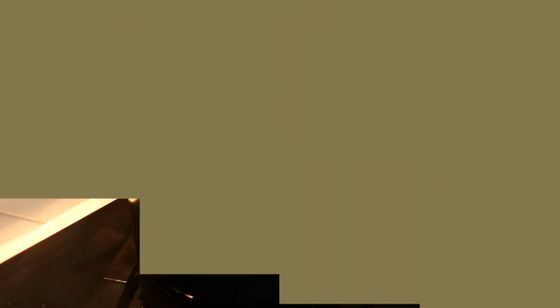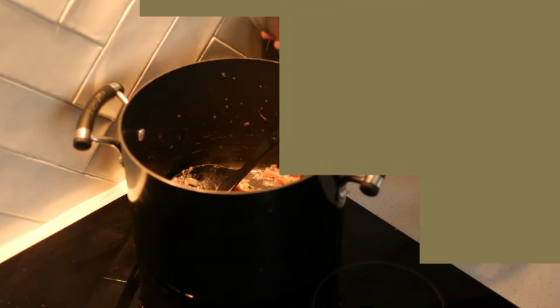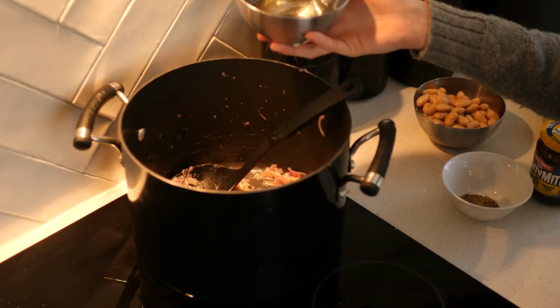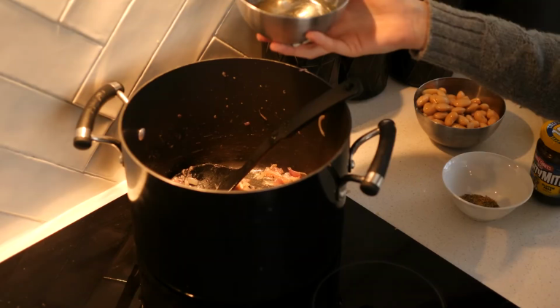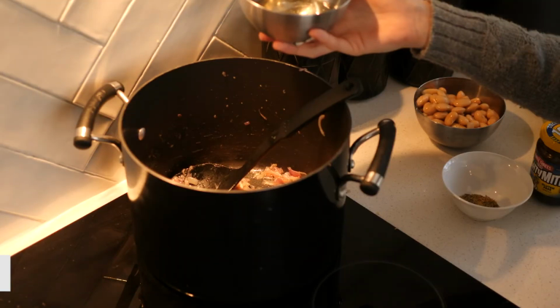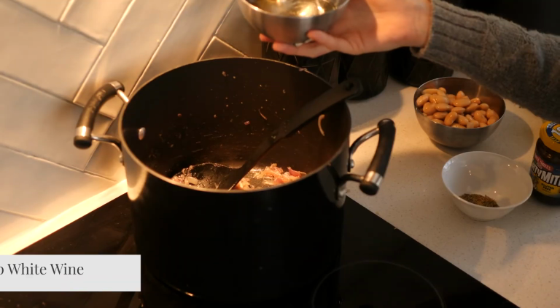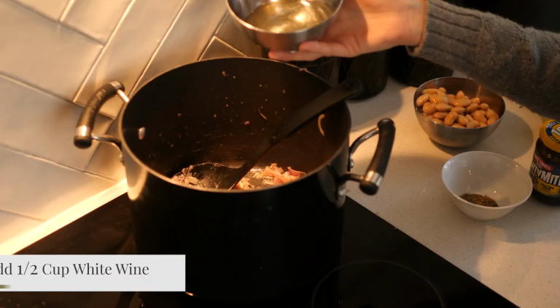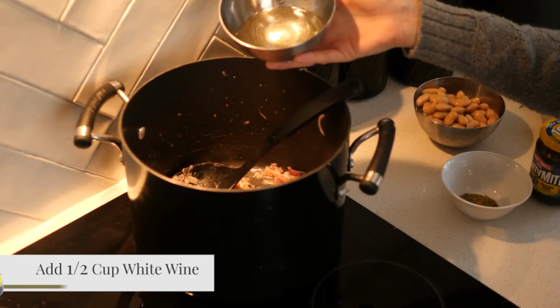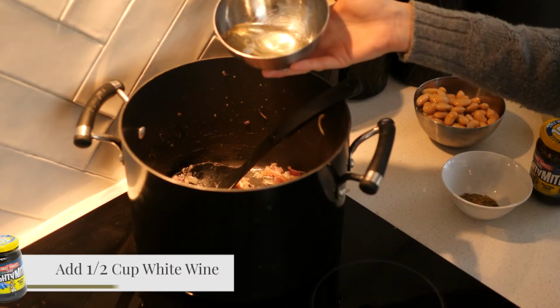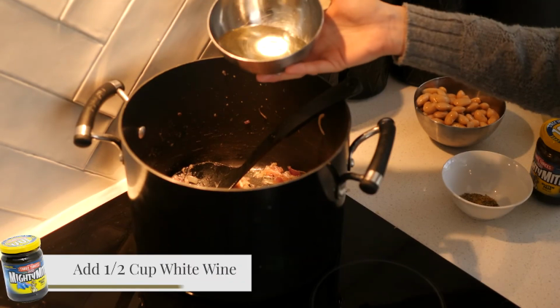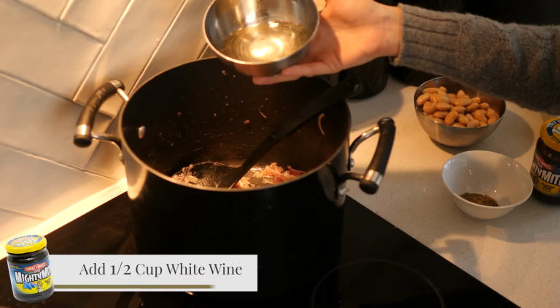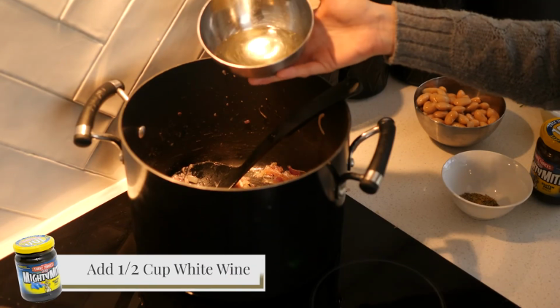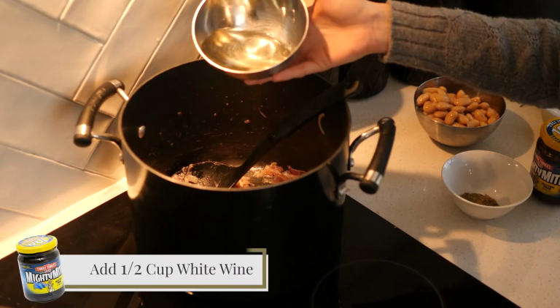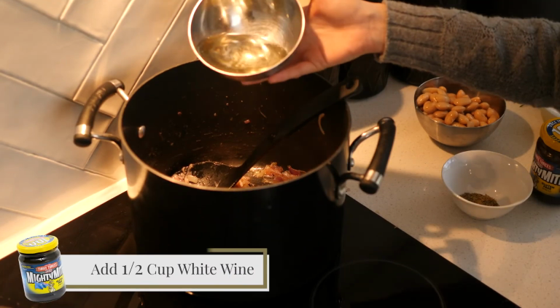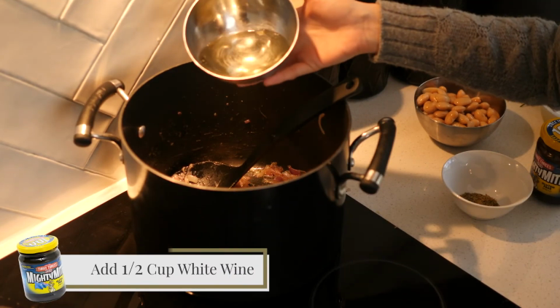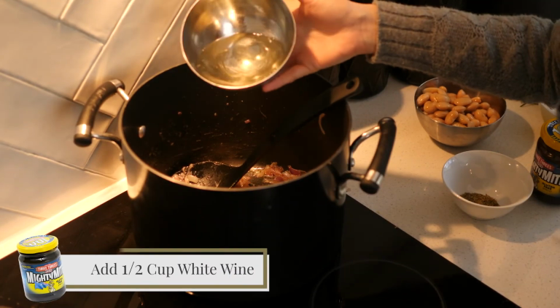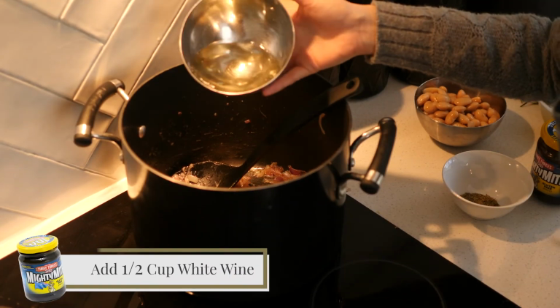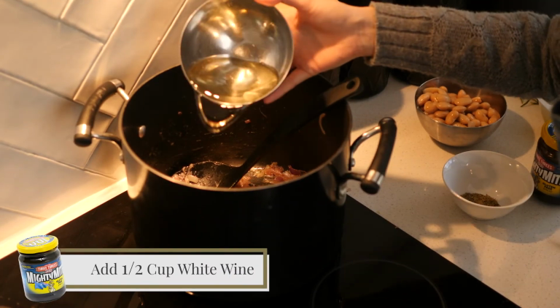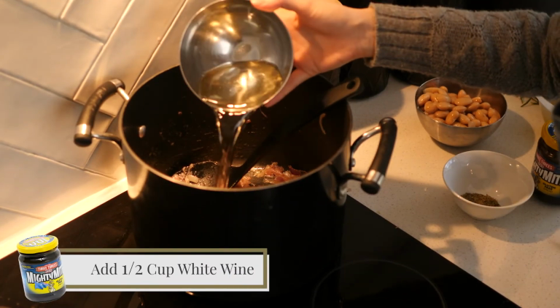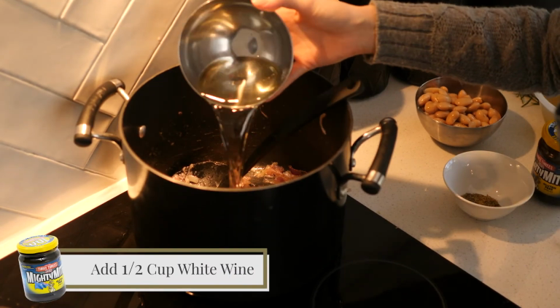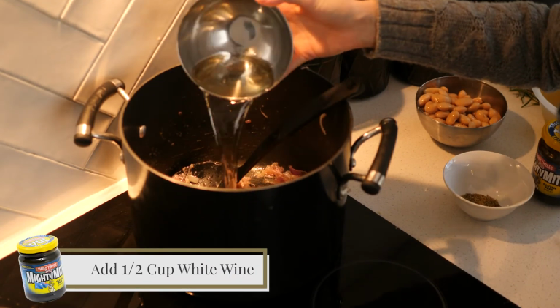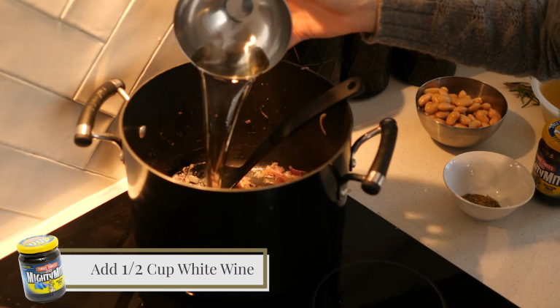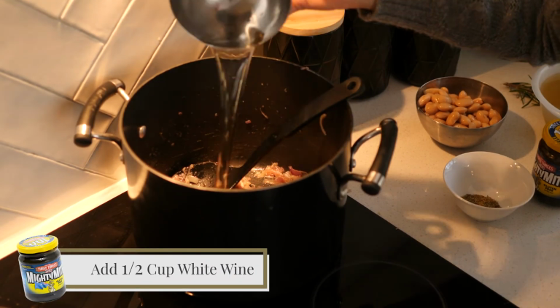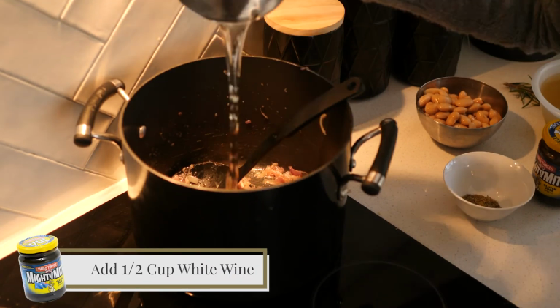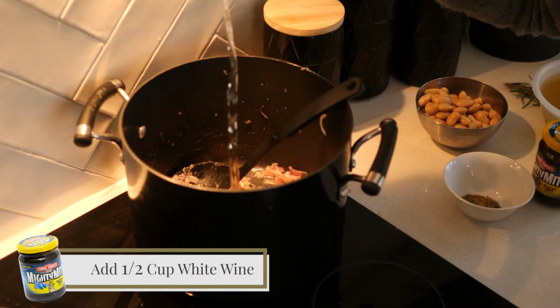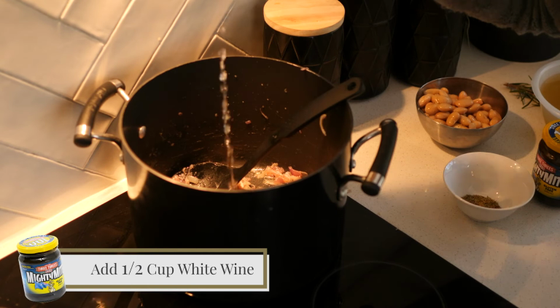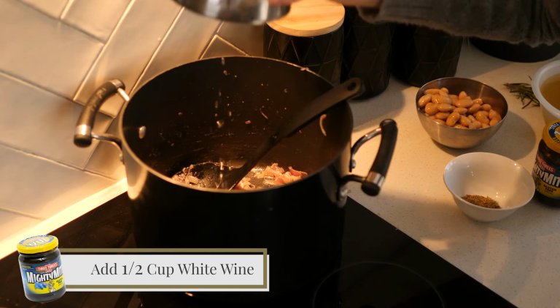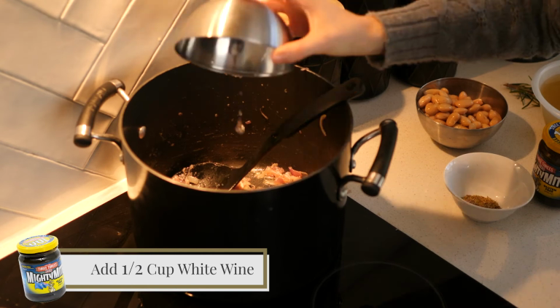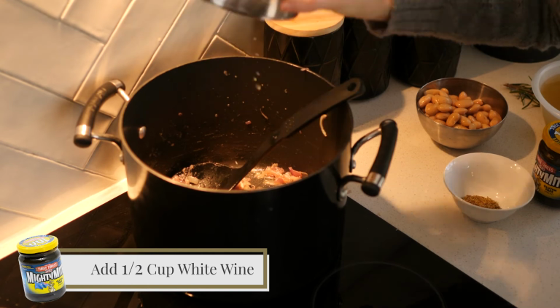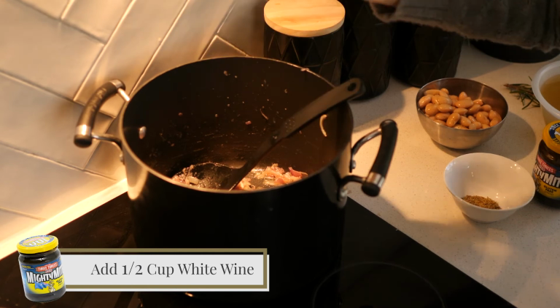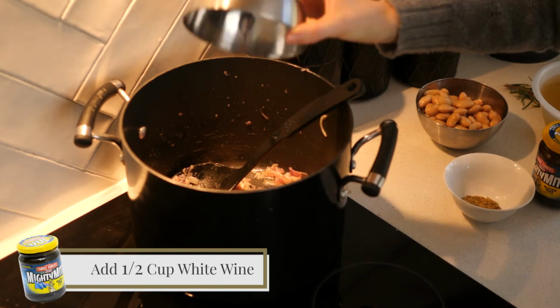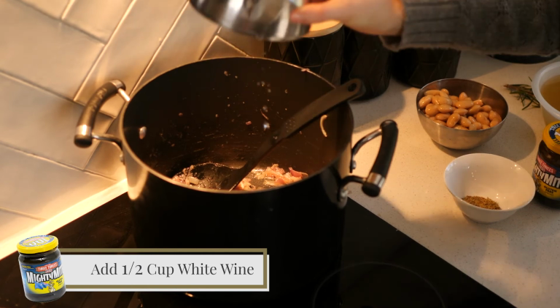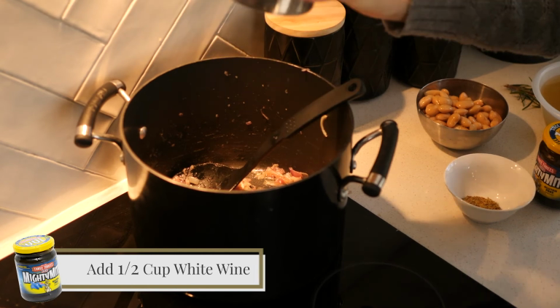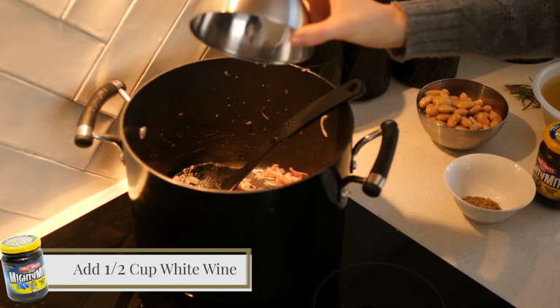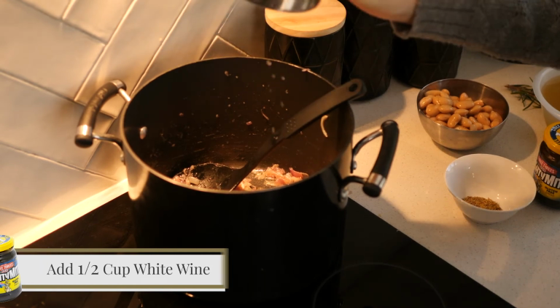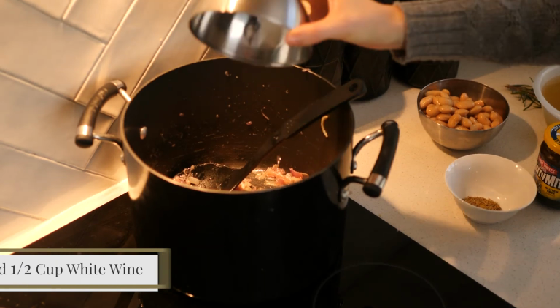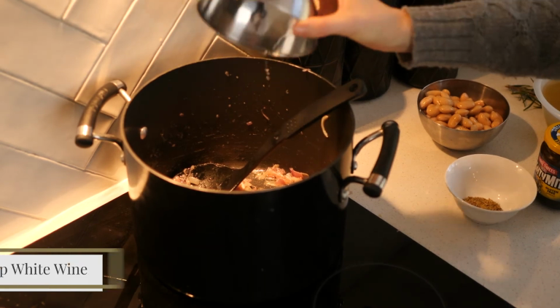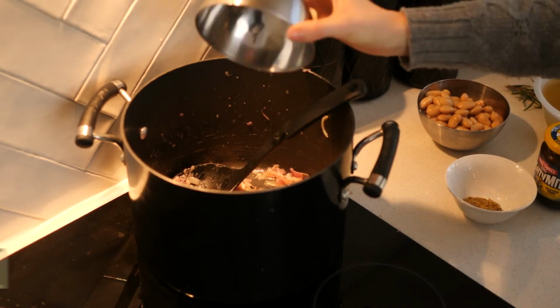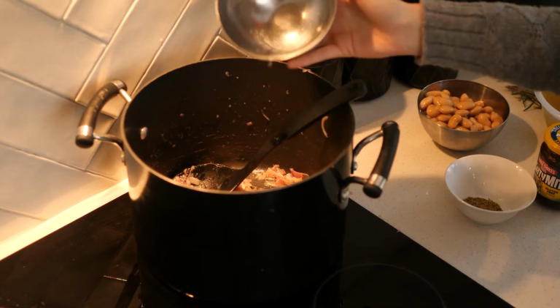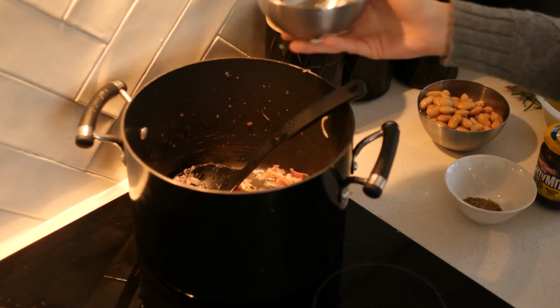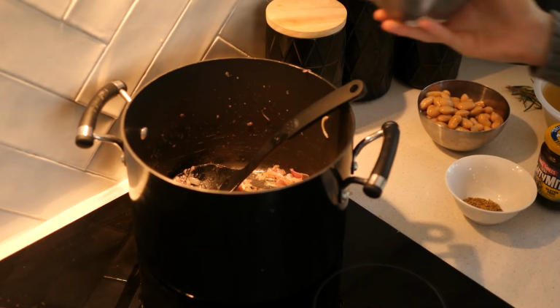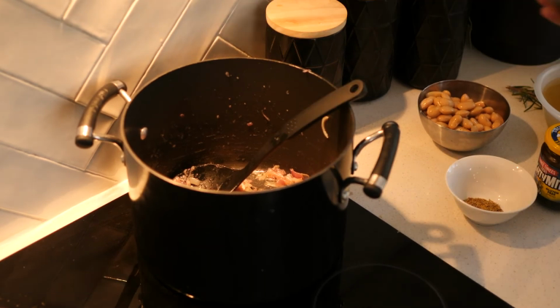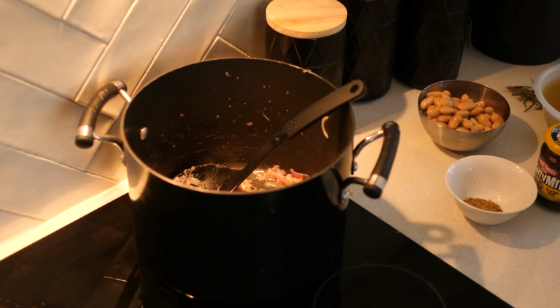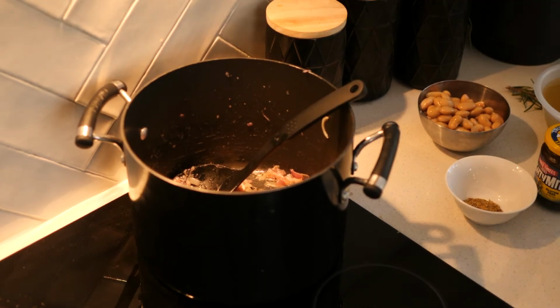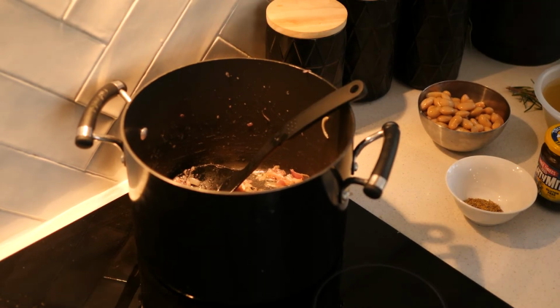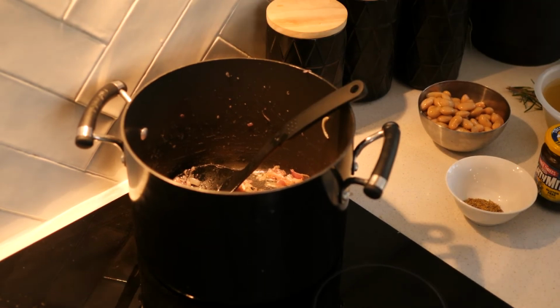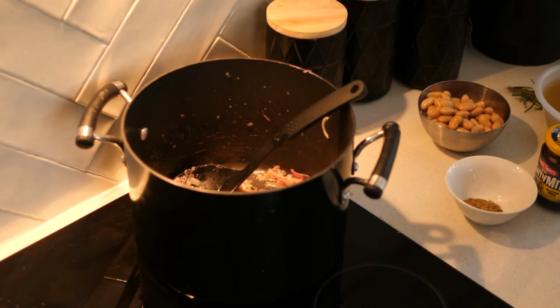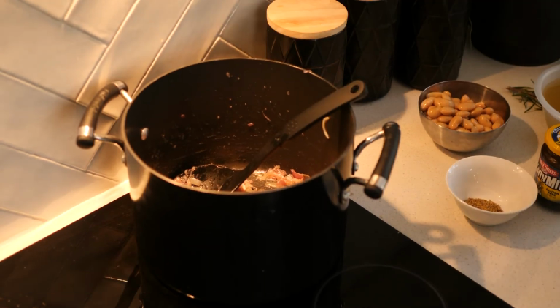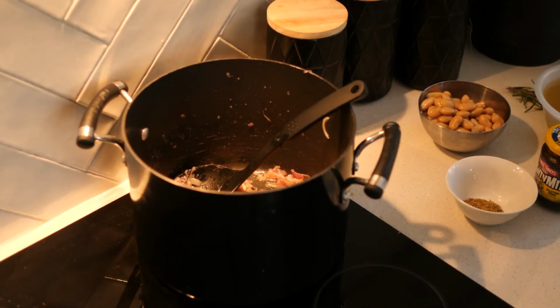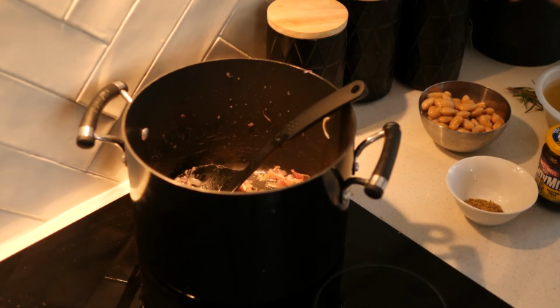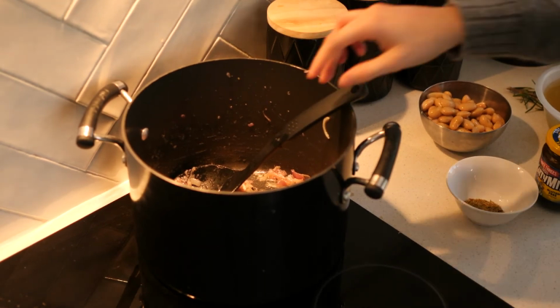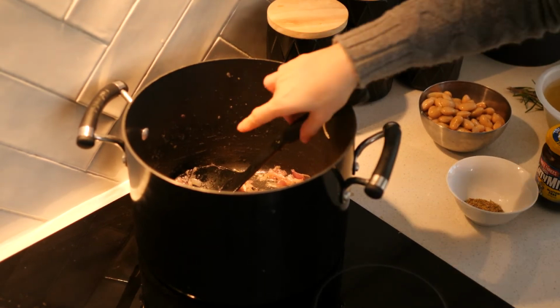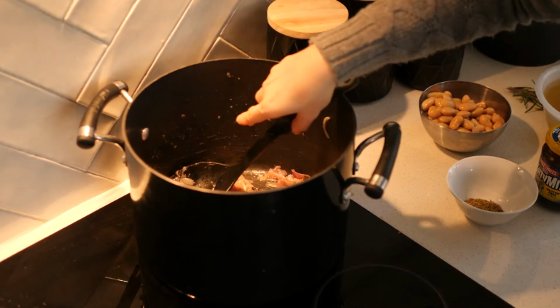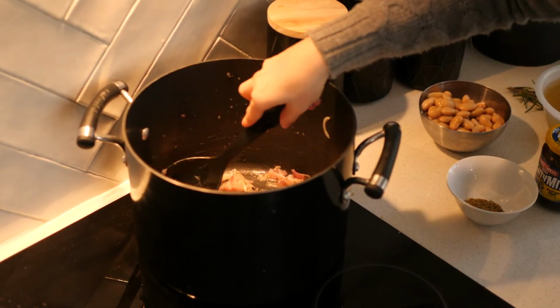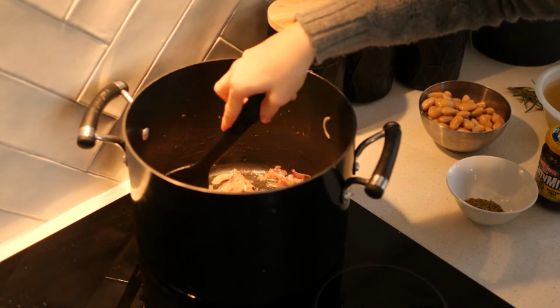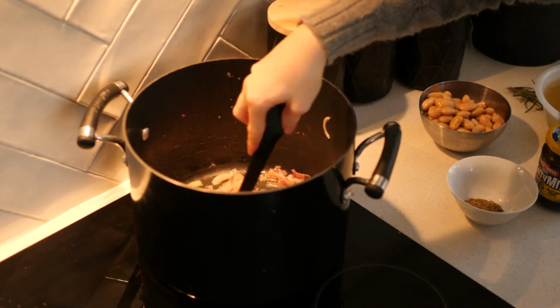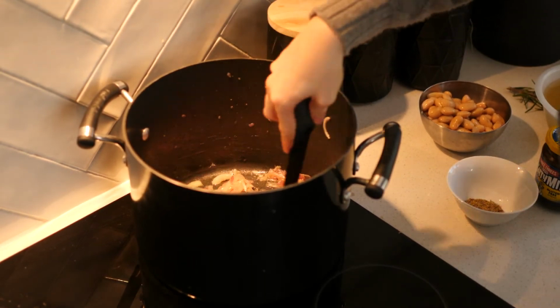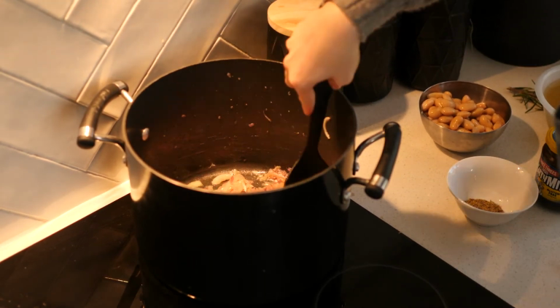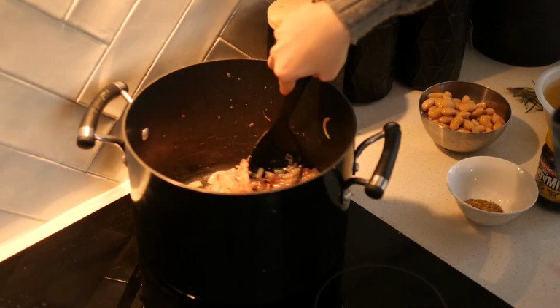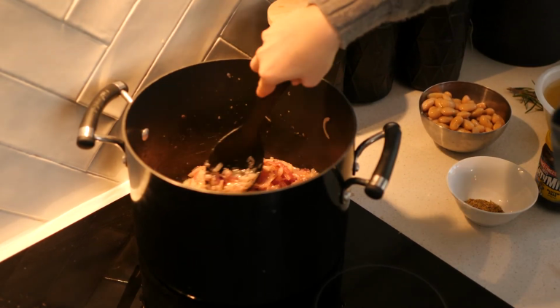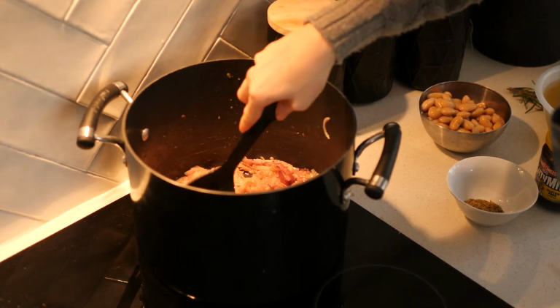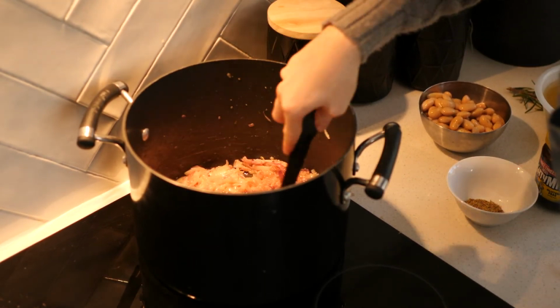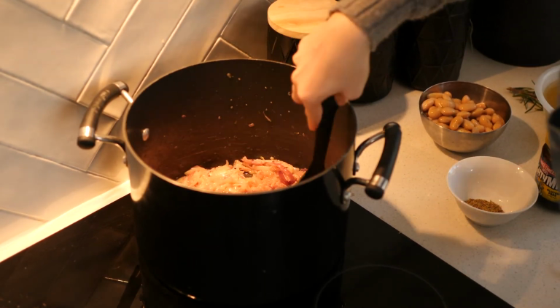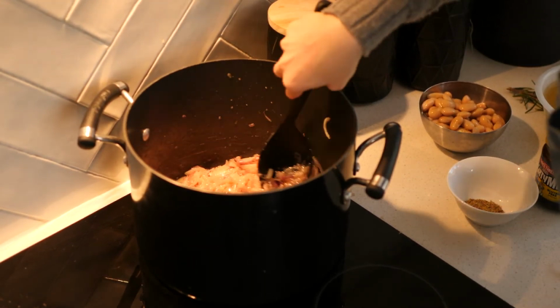The onions are ready, so now I'm going to add the wine. We want to make sure the alcohol has fully evaporated — this will take about two or three minutes.